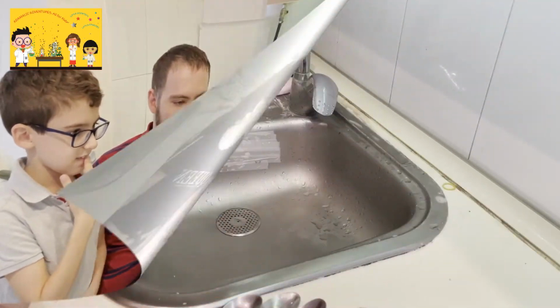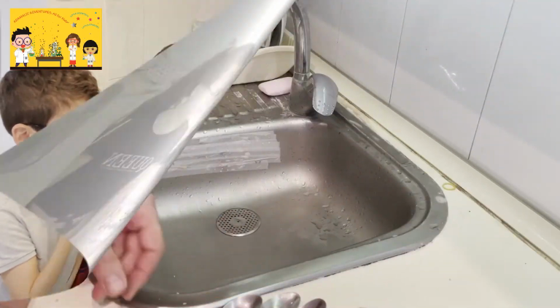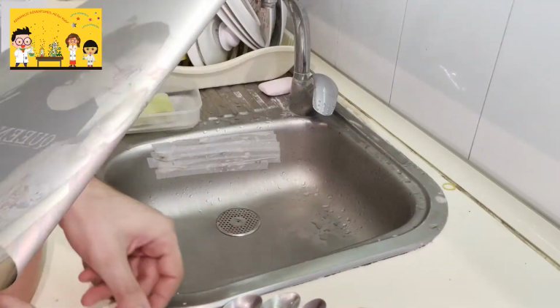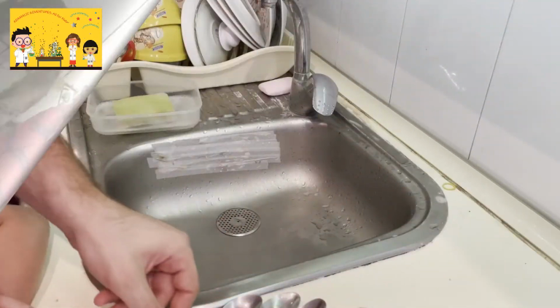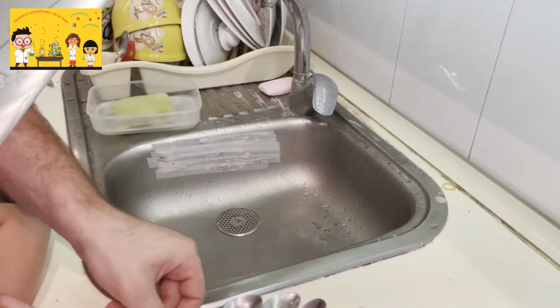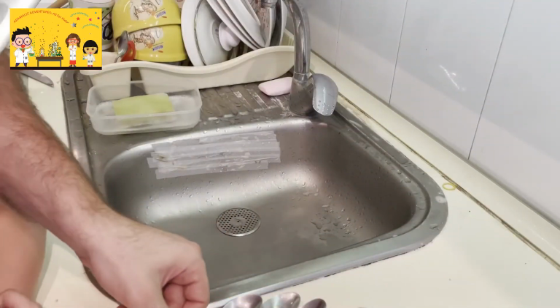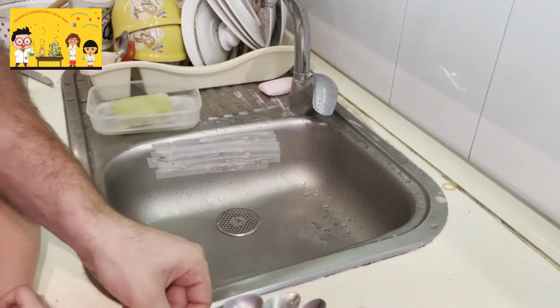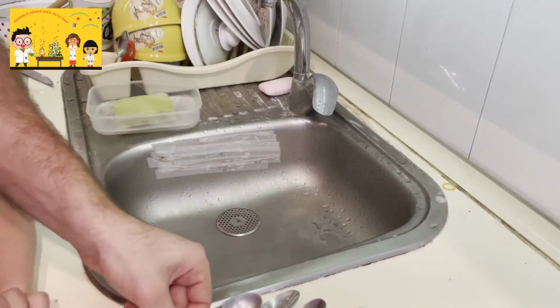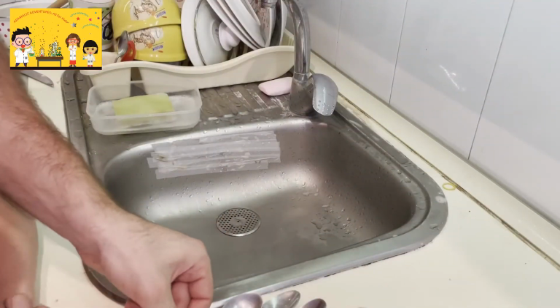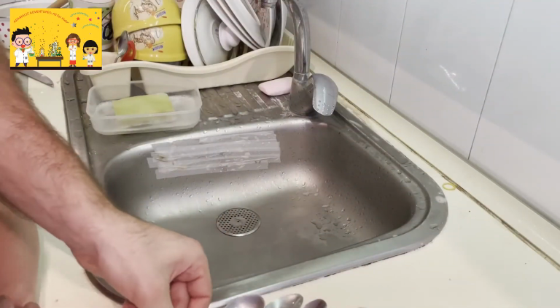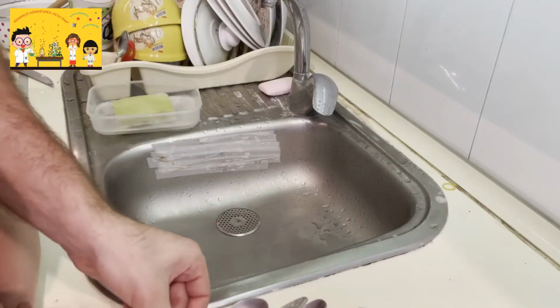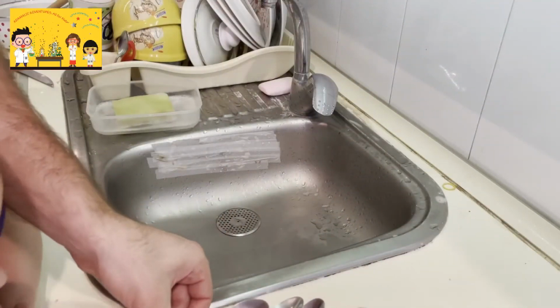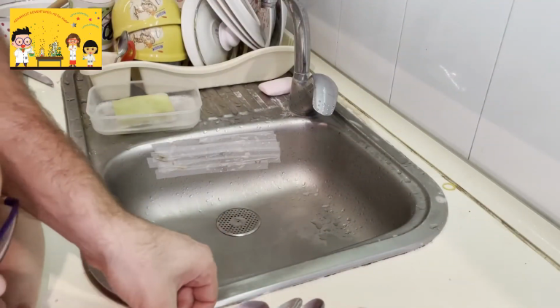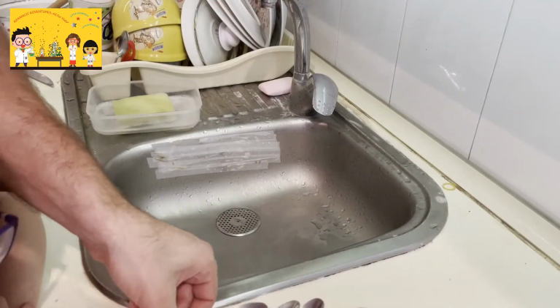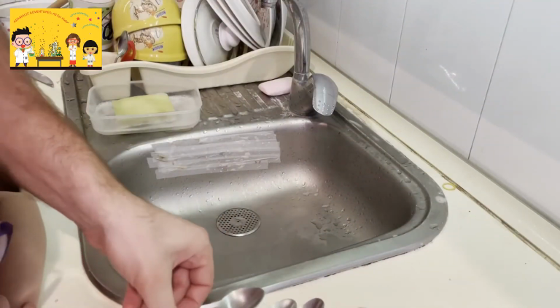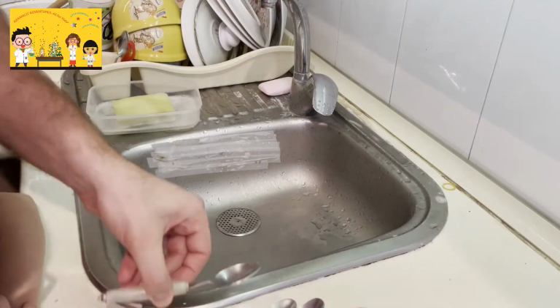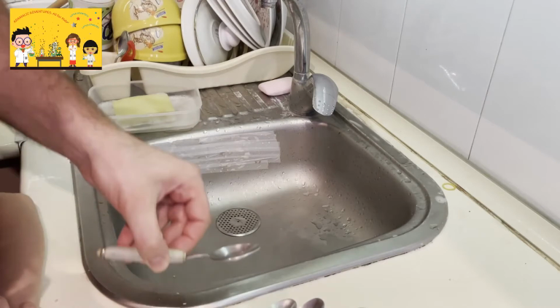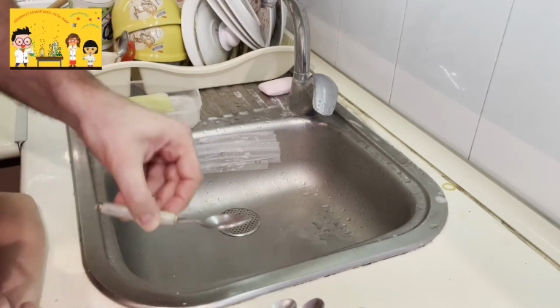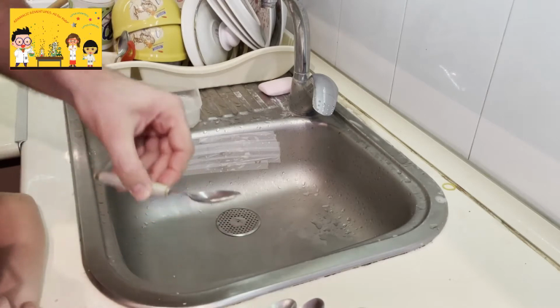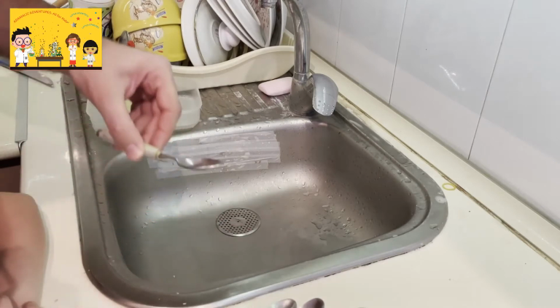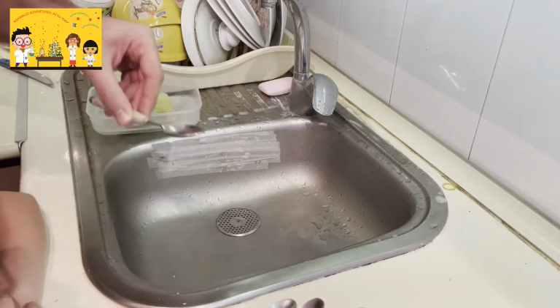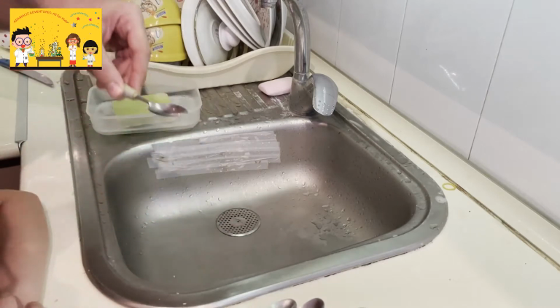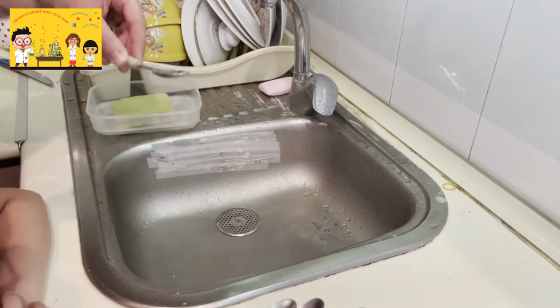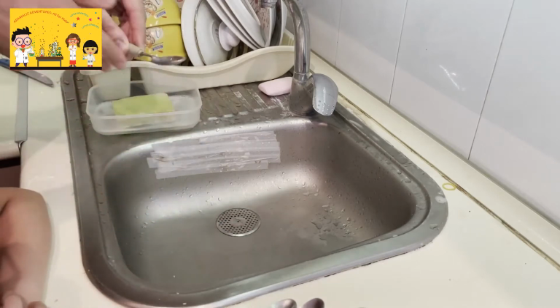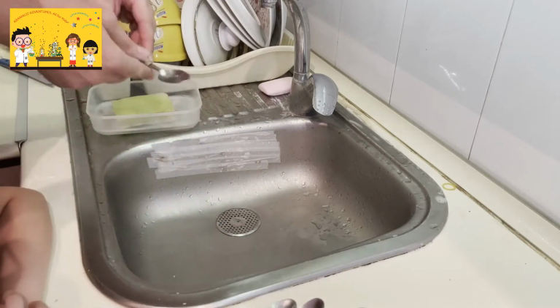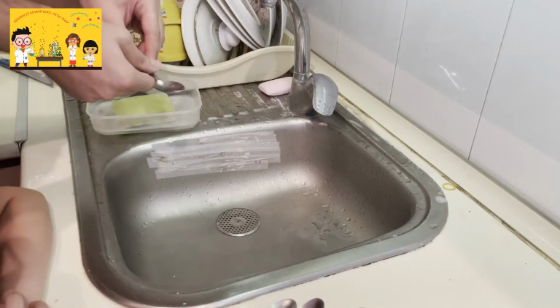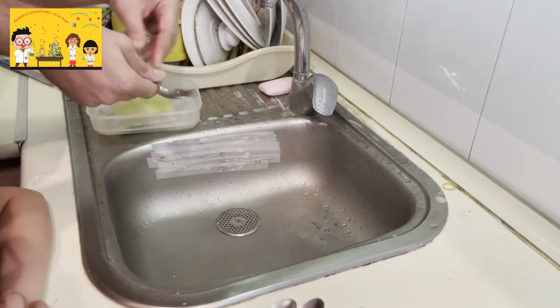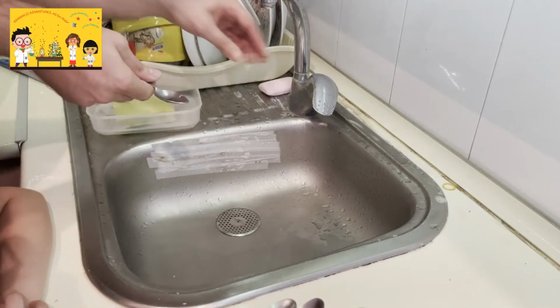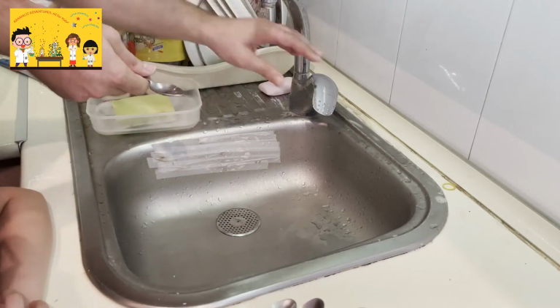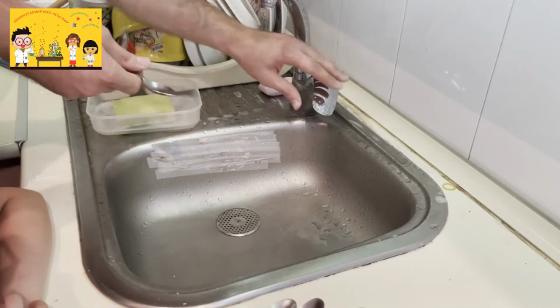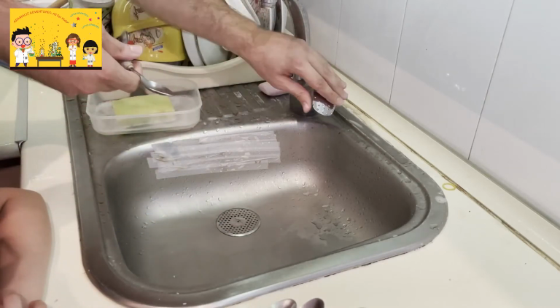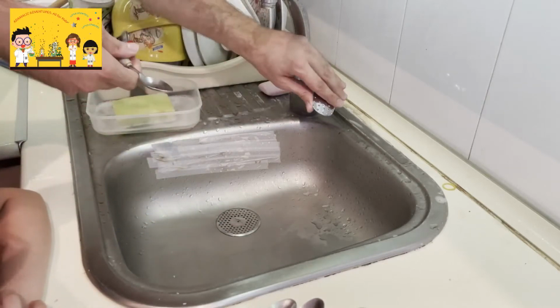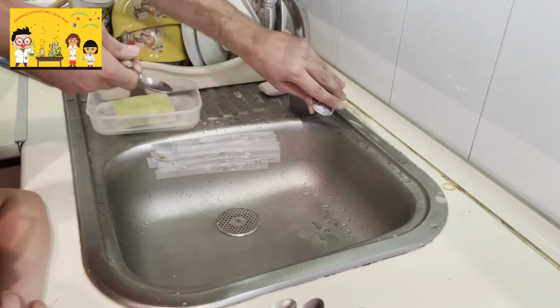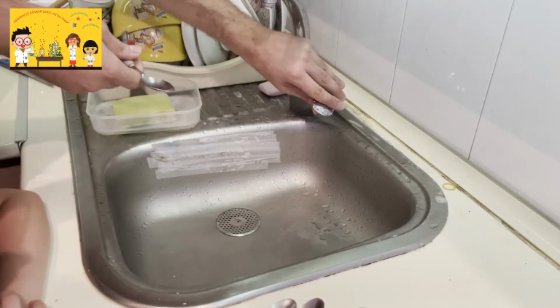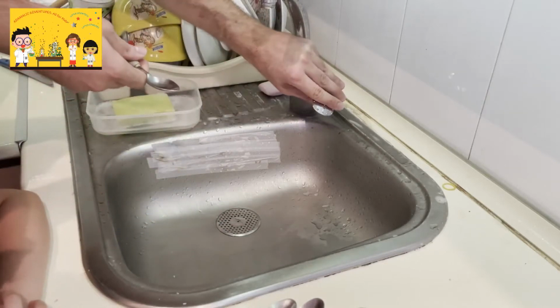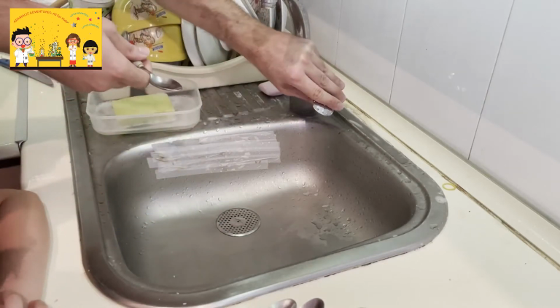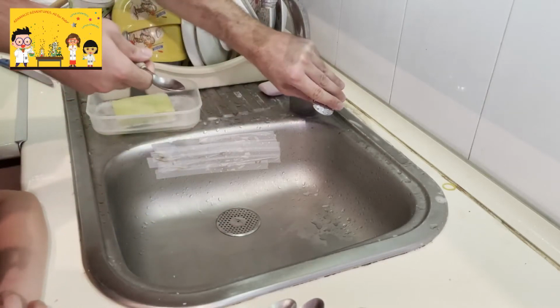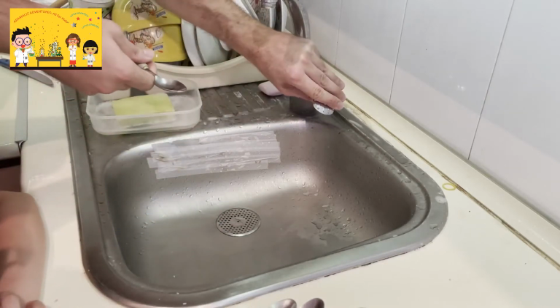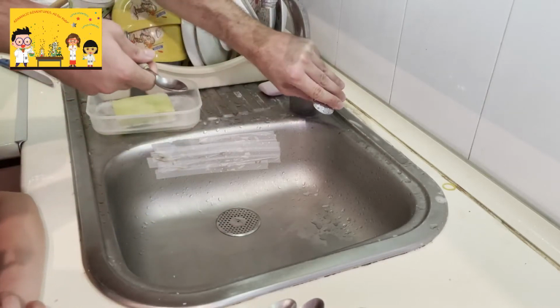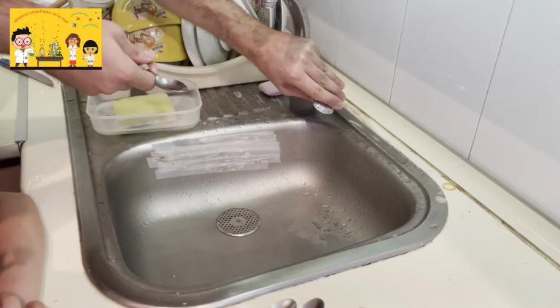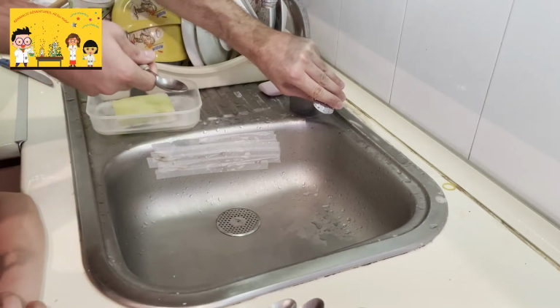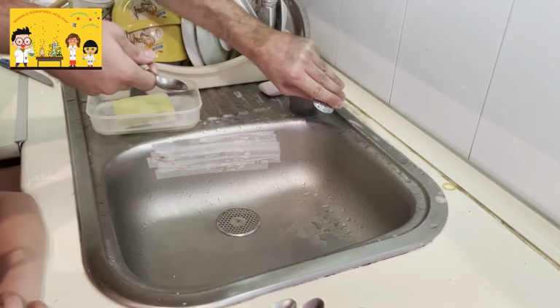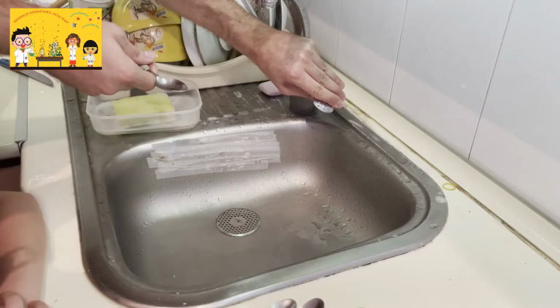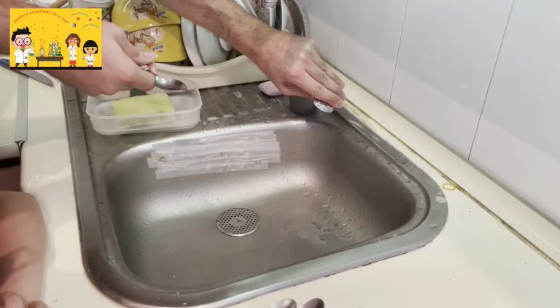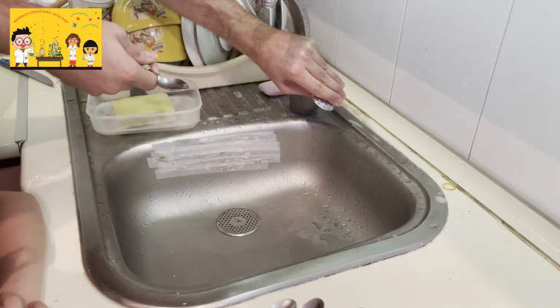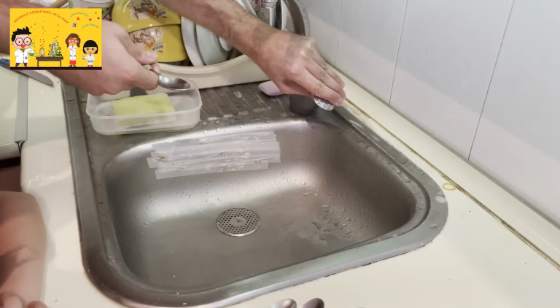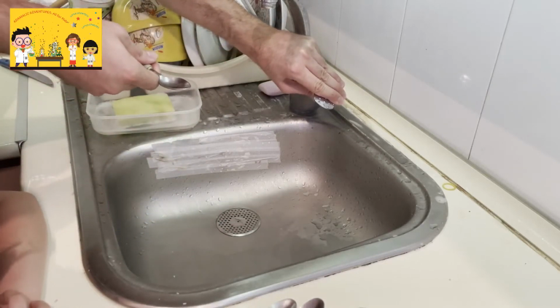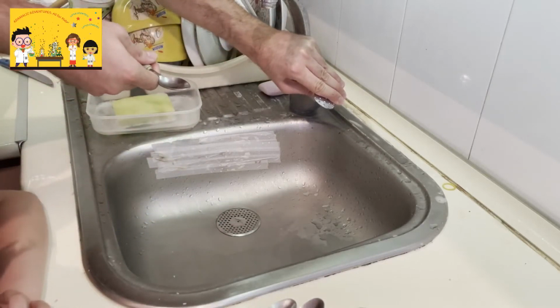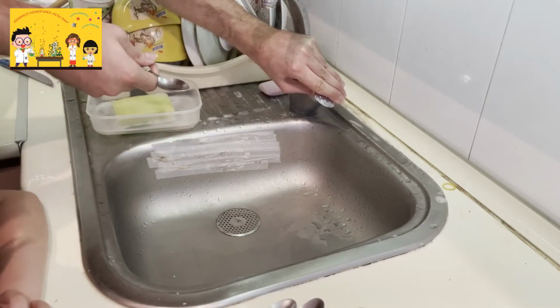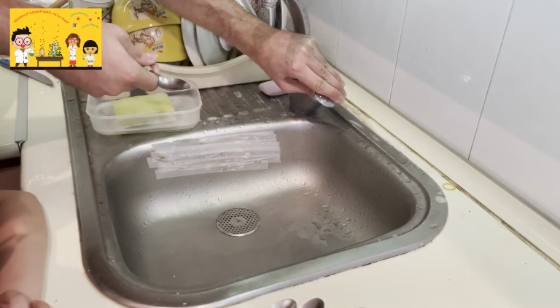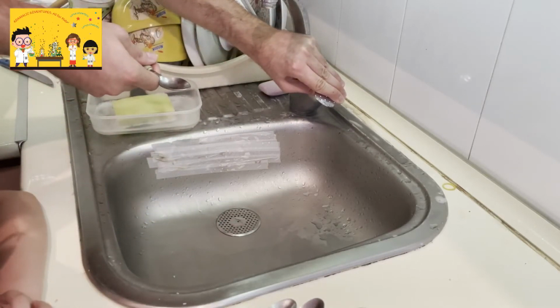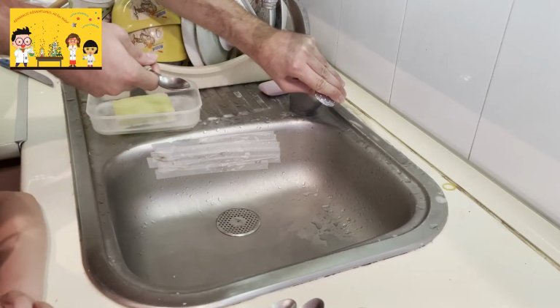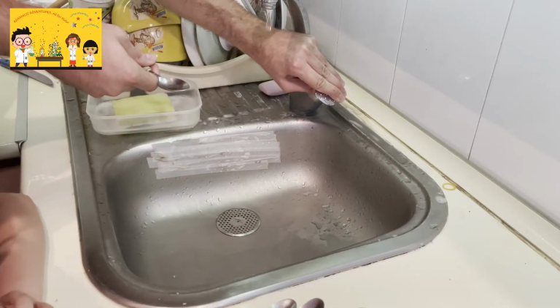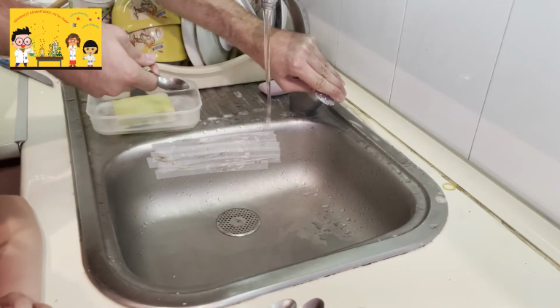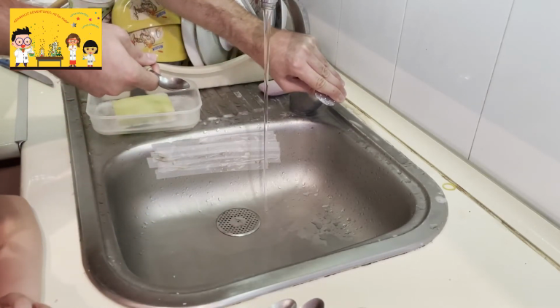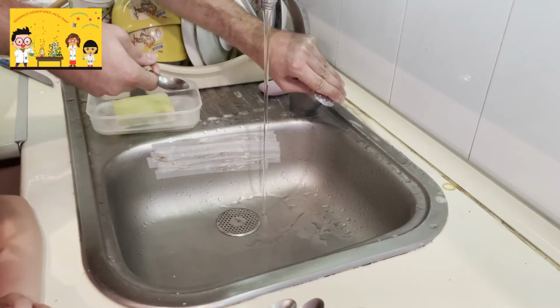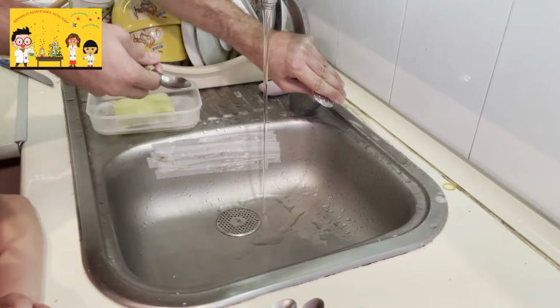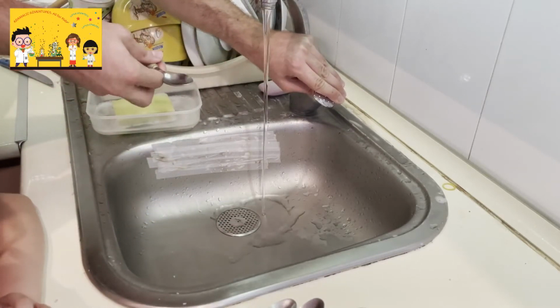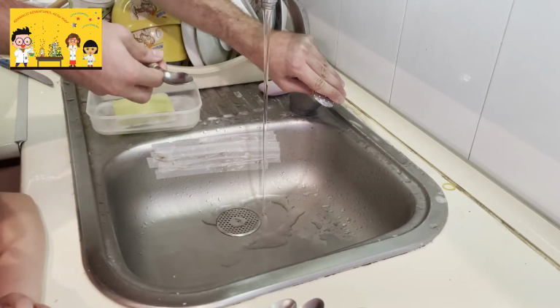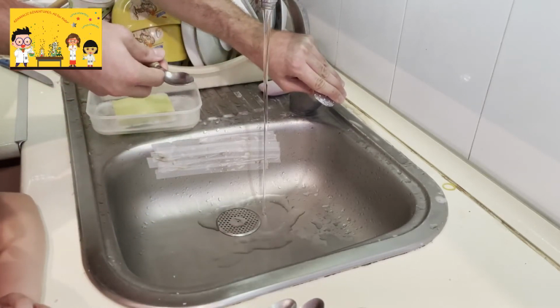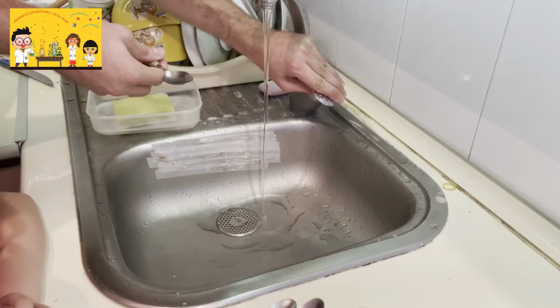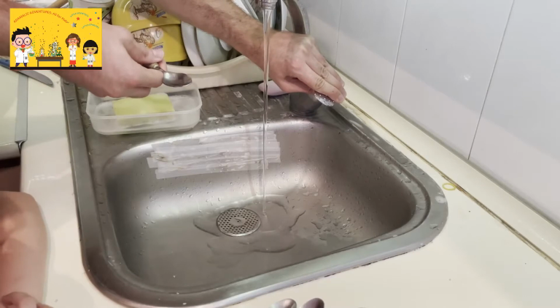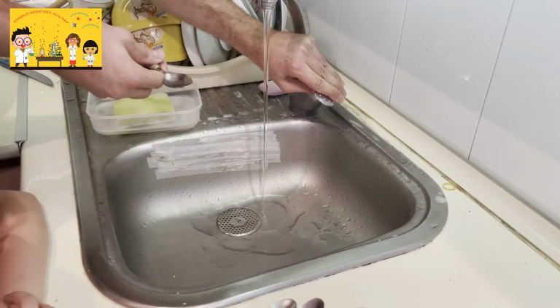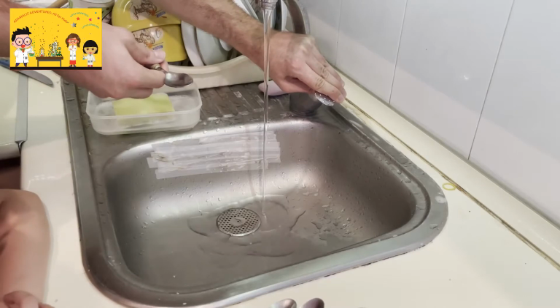Now we are going to see the water effect. With the water. Let's see what will happen.